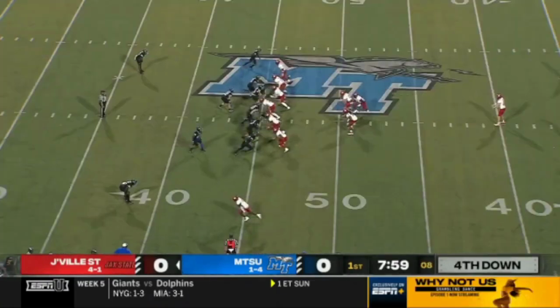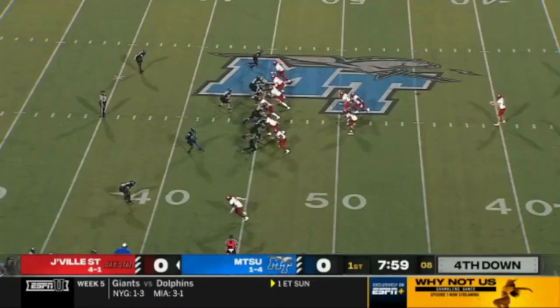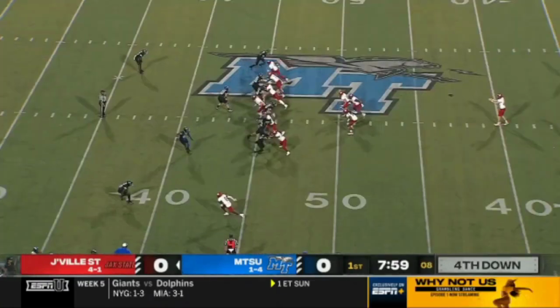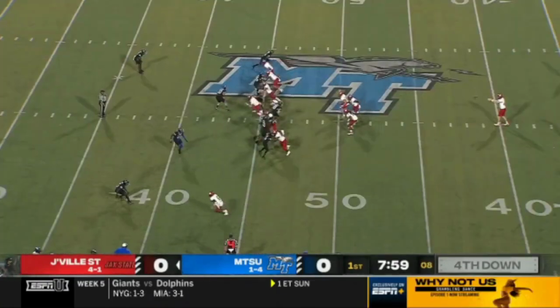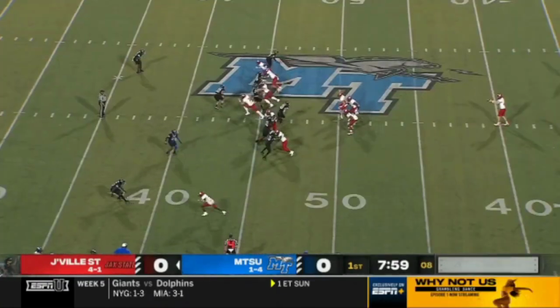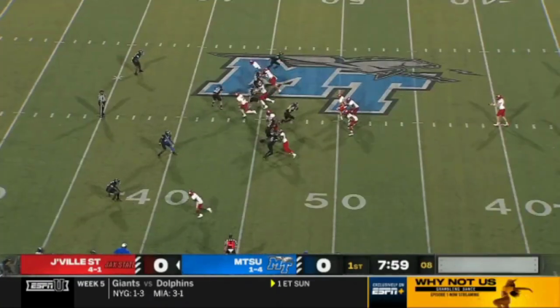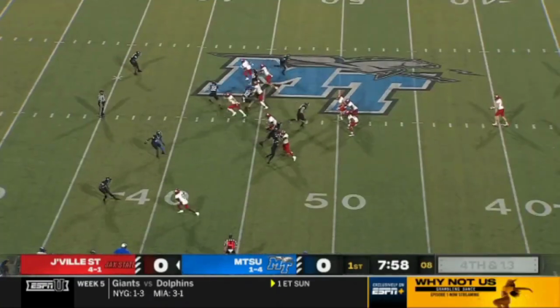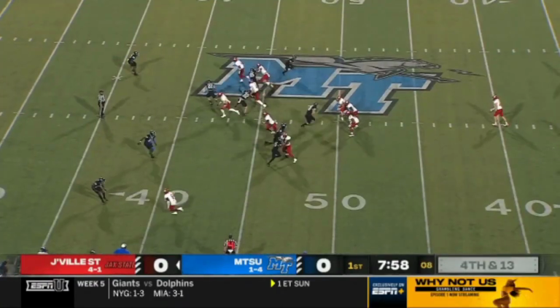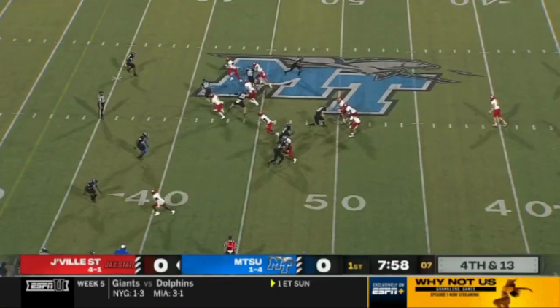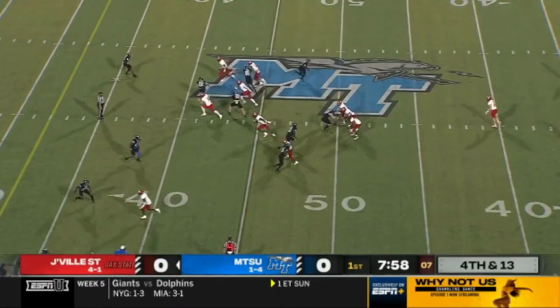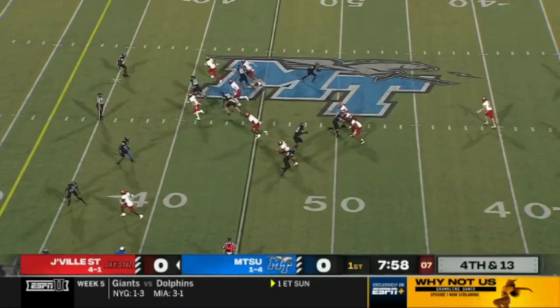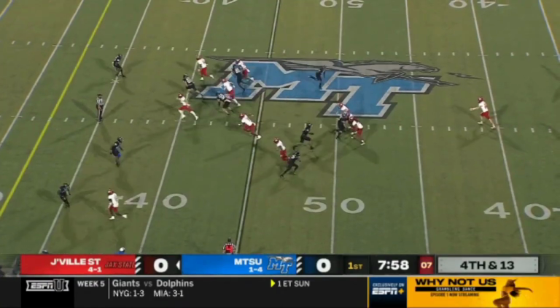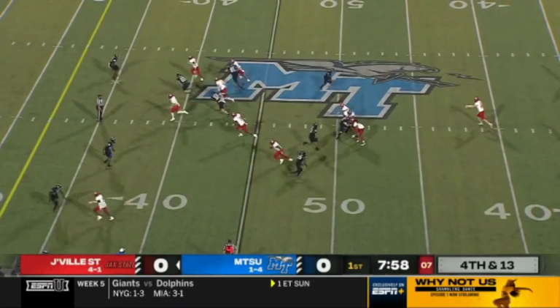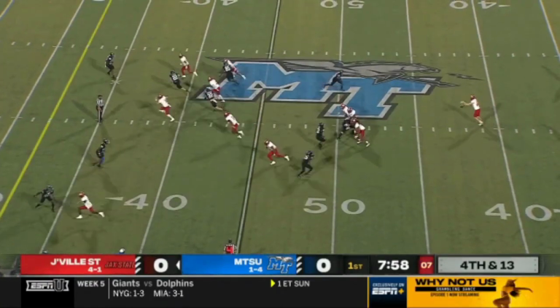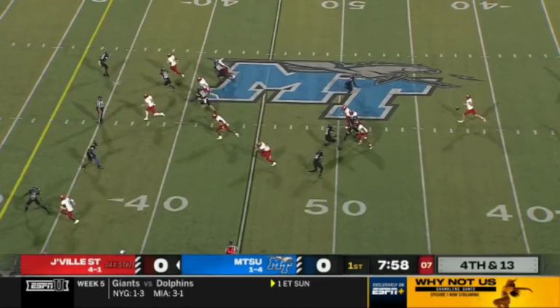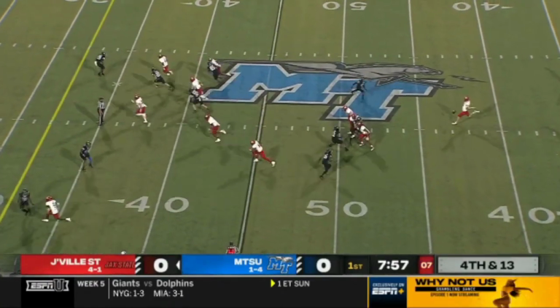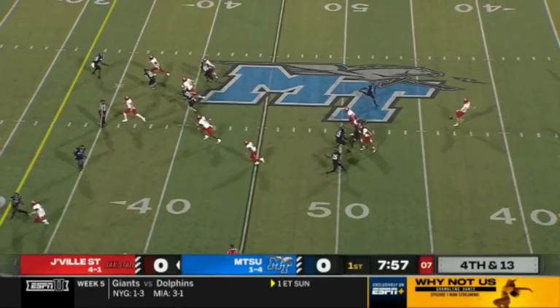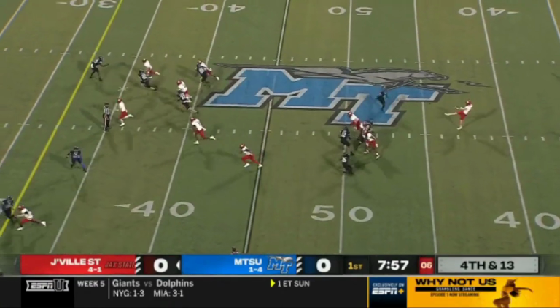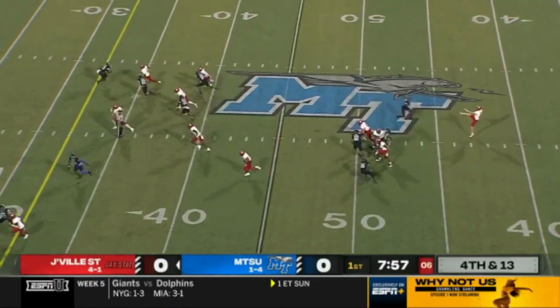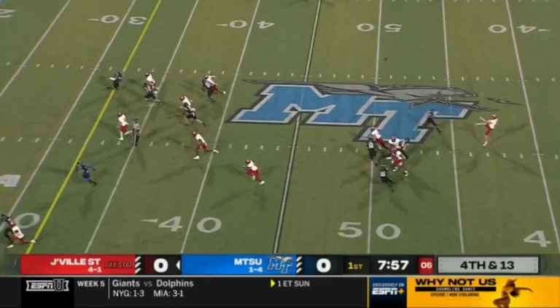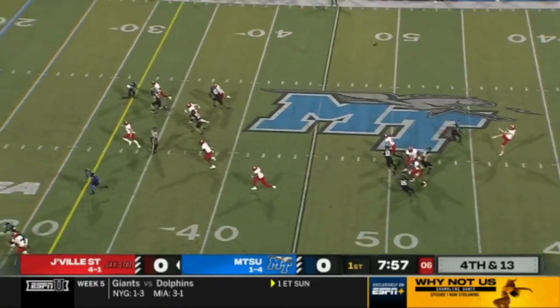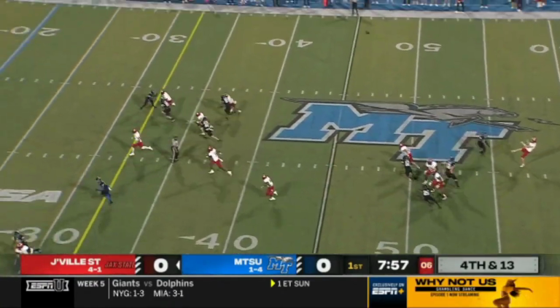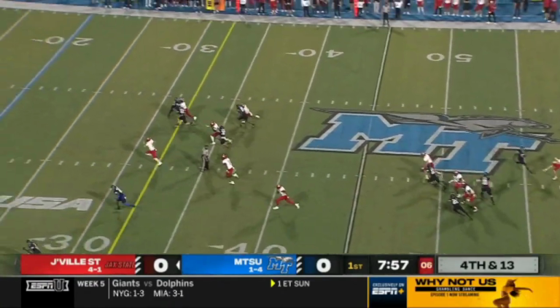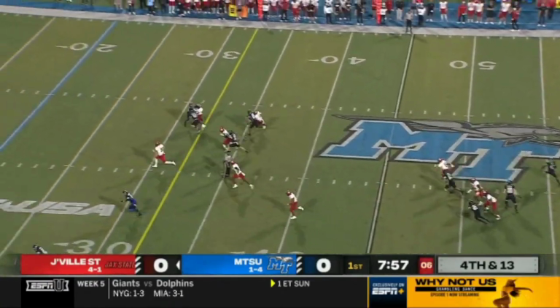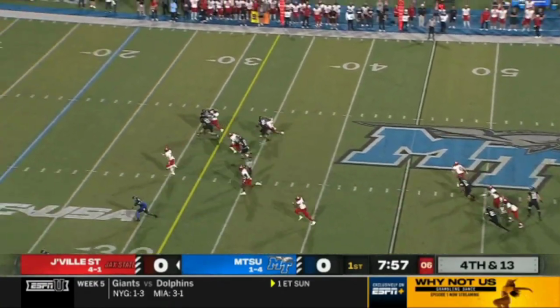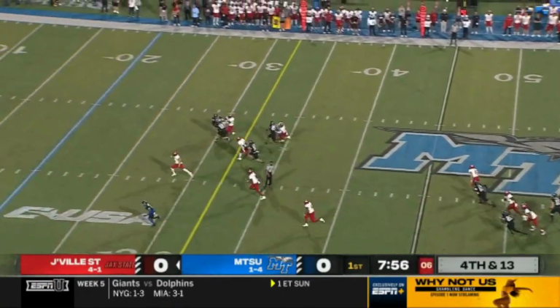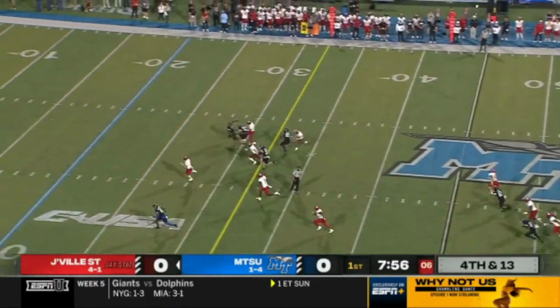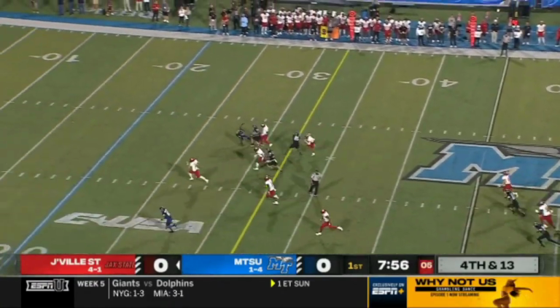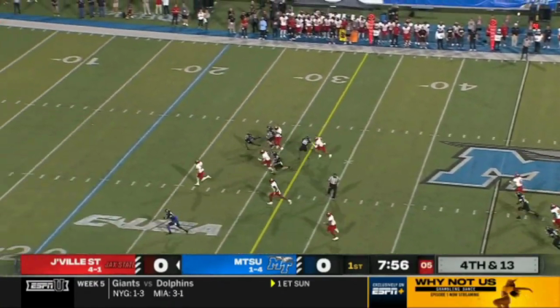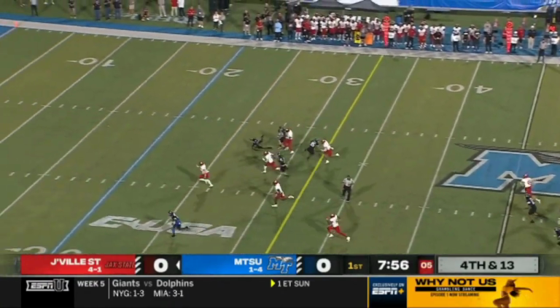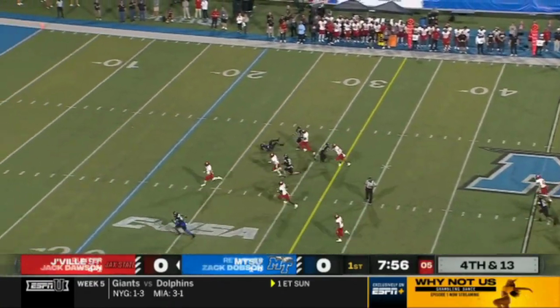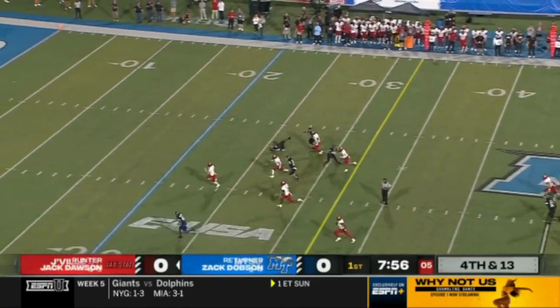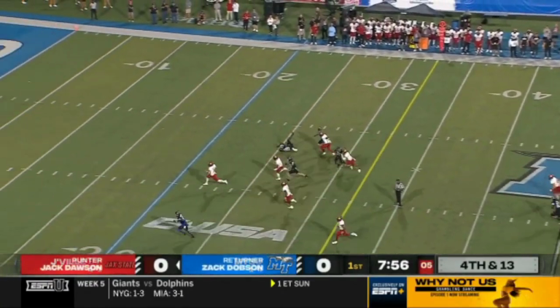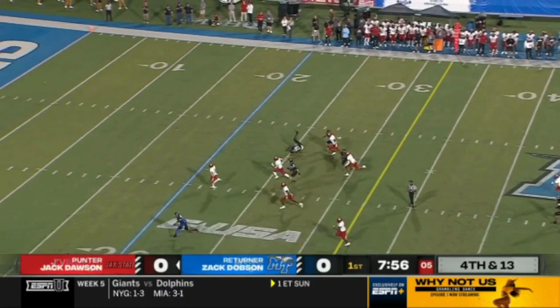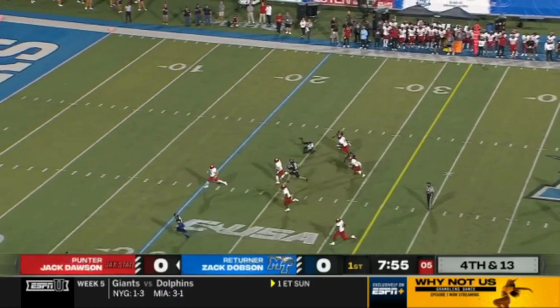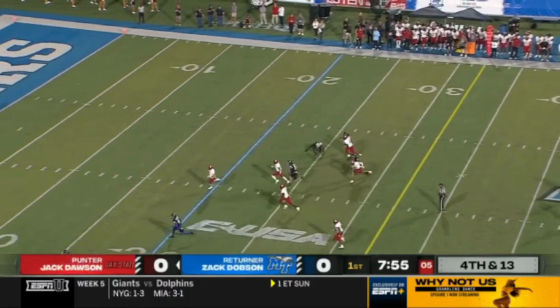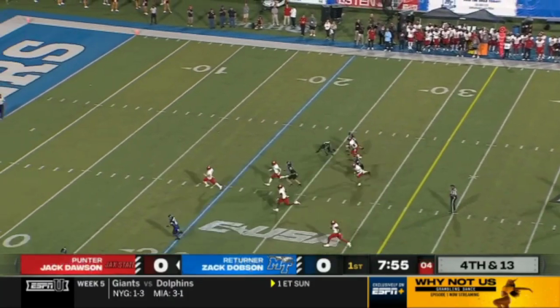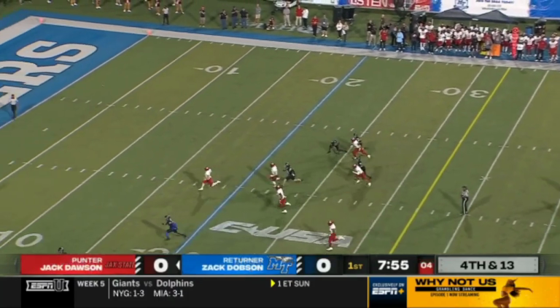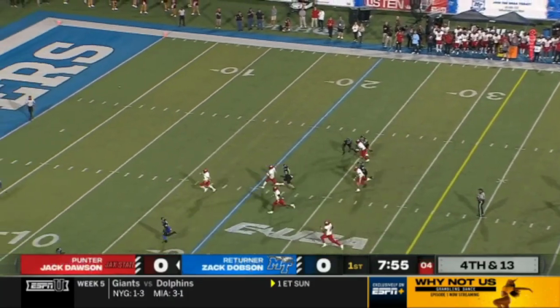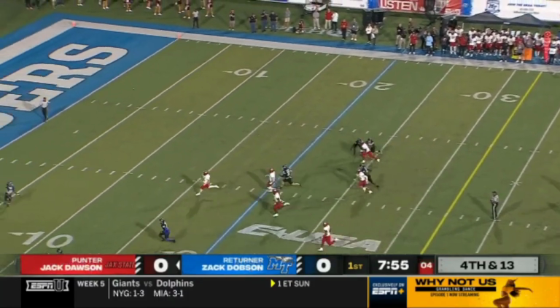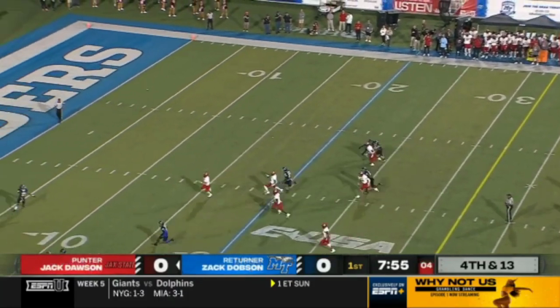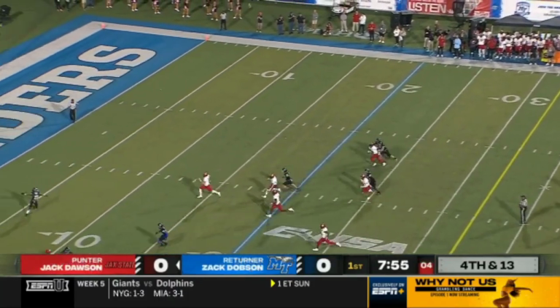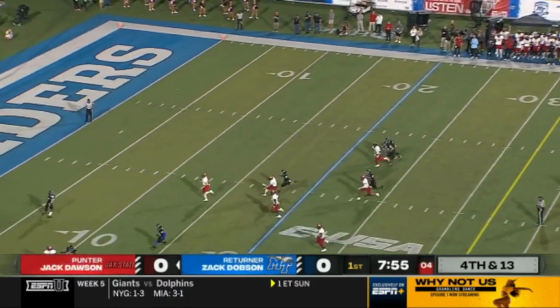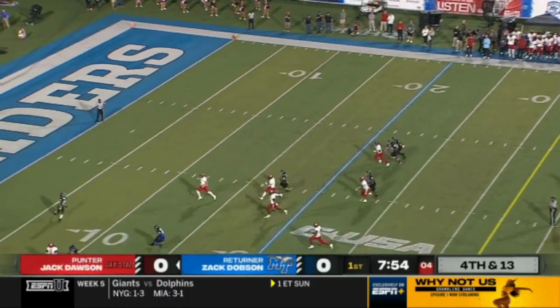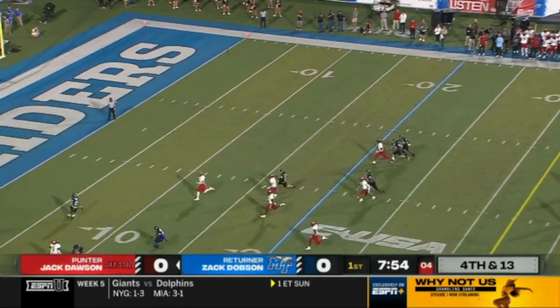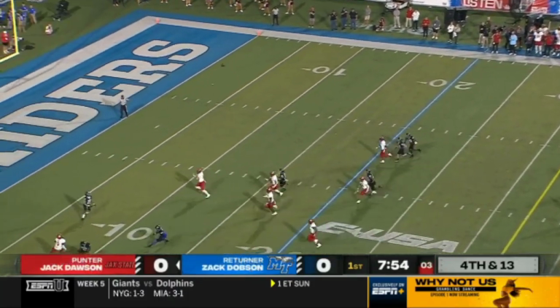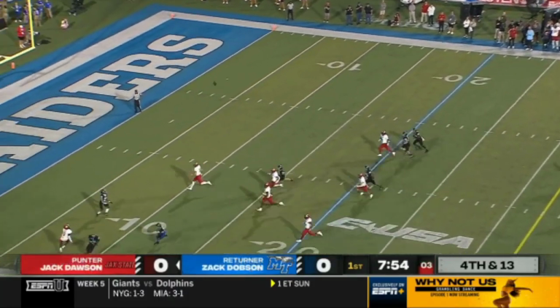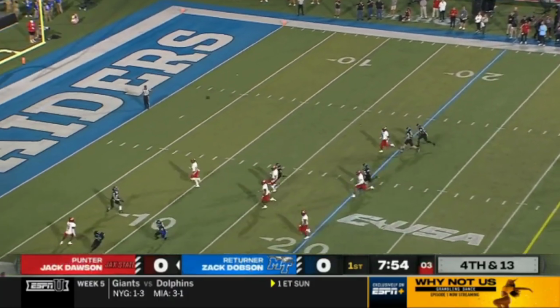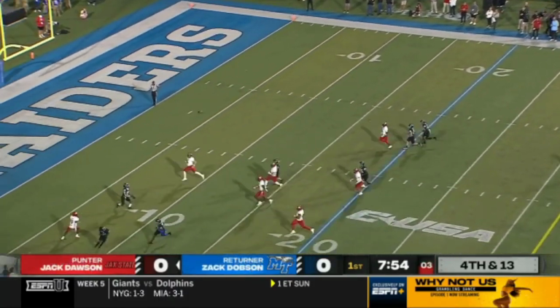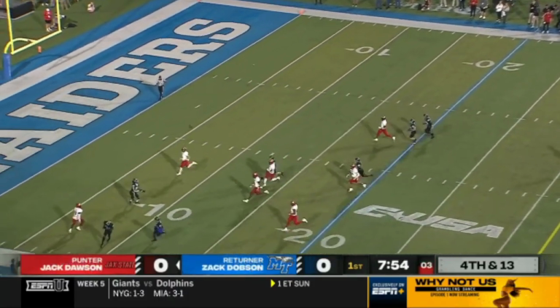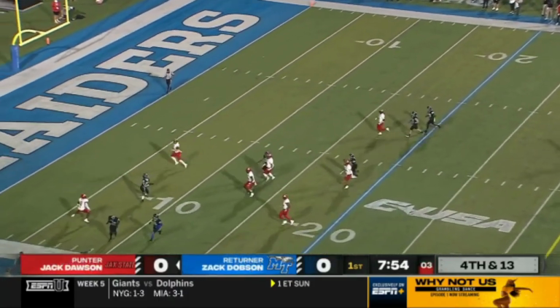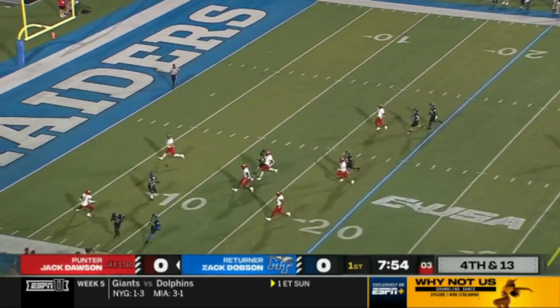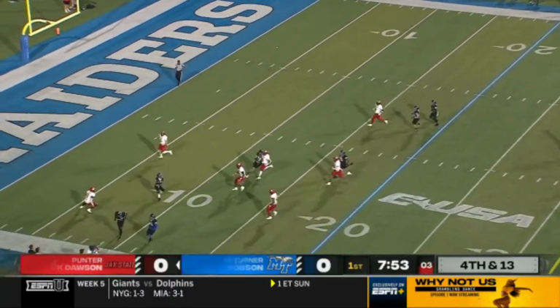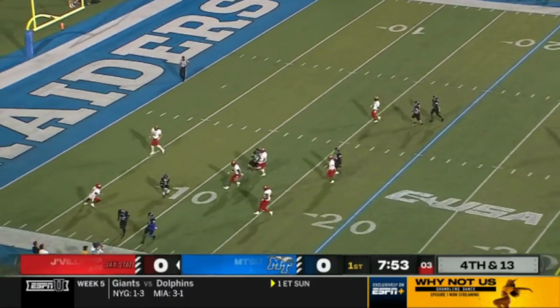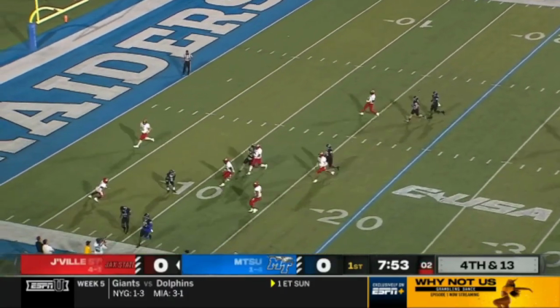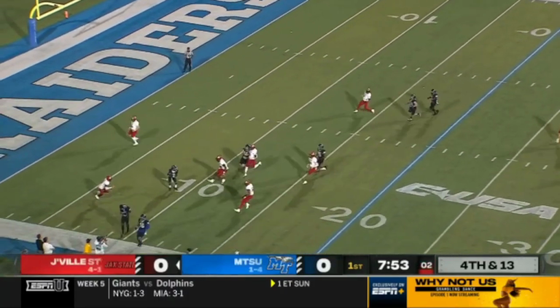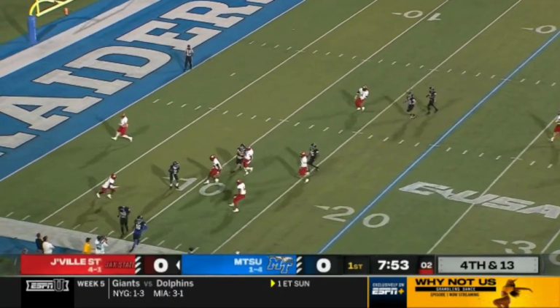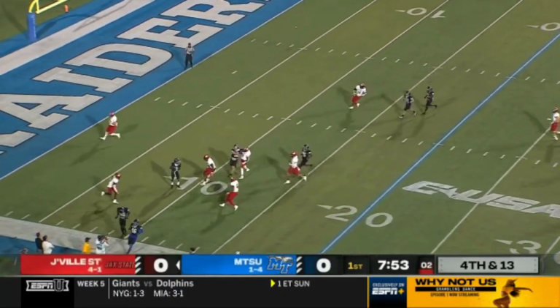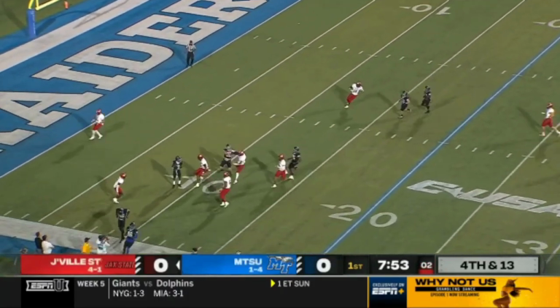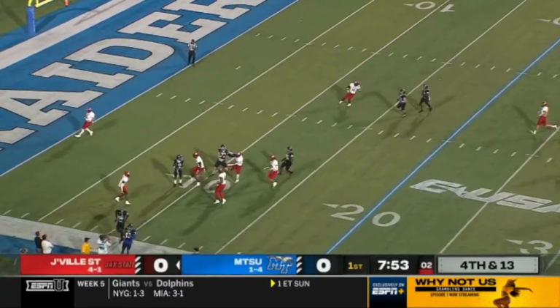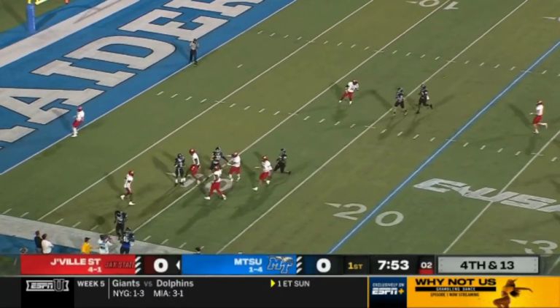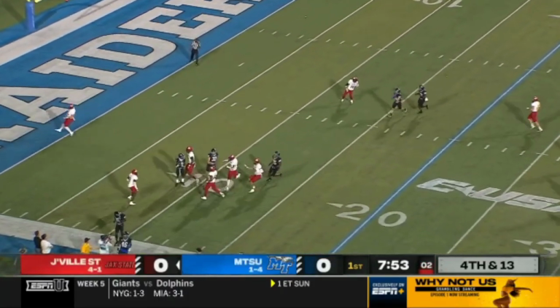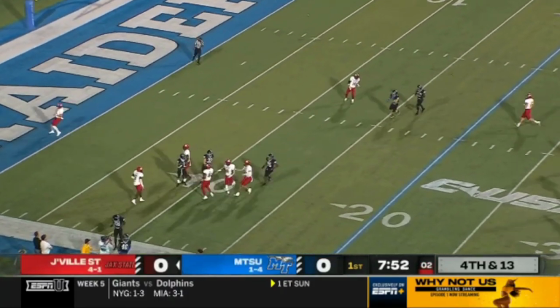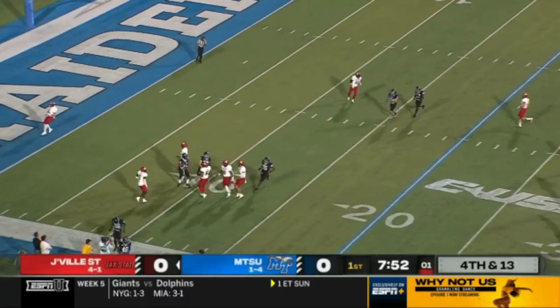Ball State — they've gotten the ball in great field position to start this game twice, yet have zero points to show for it.